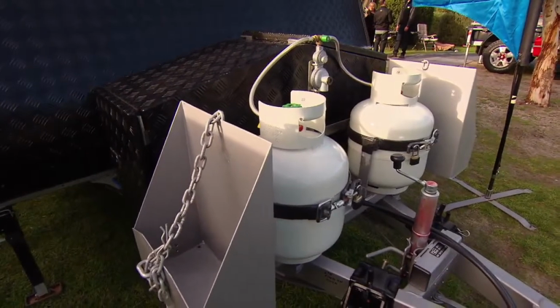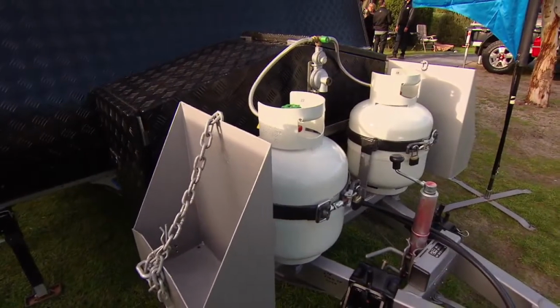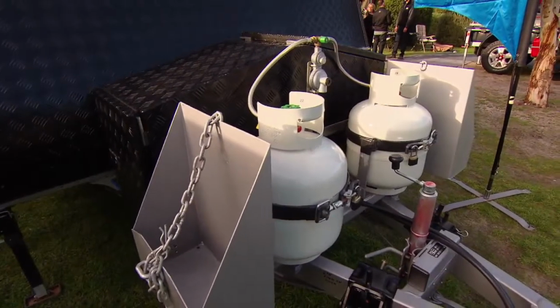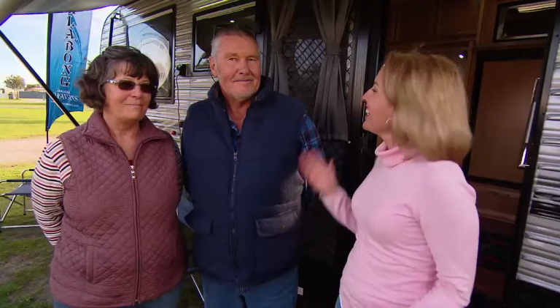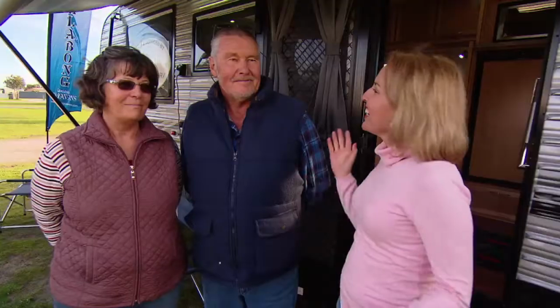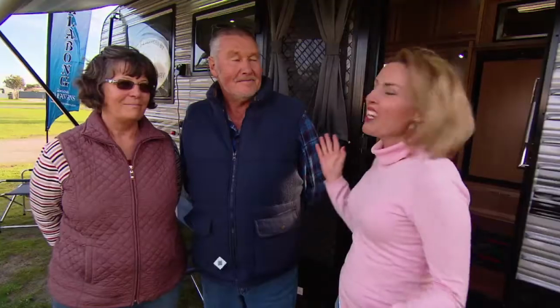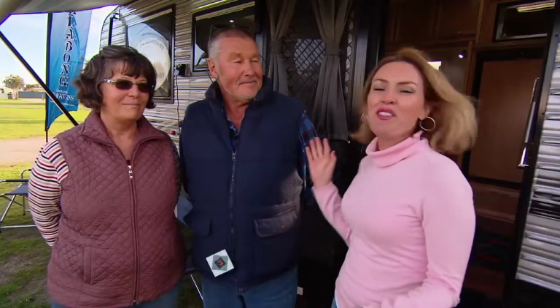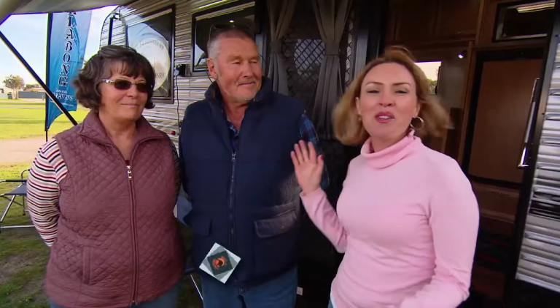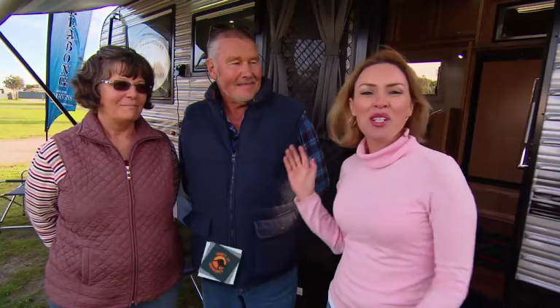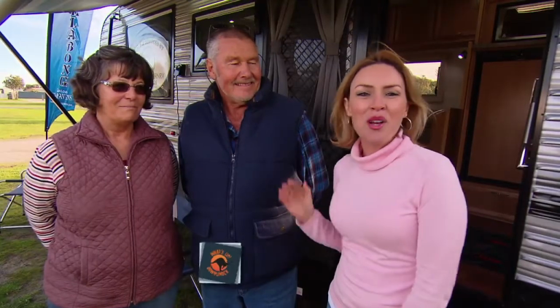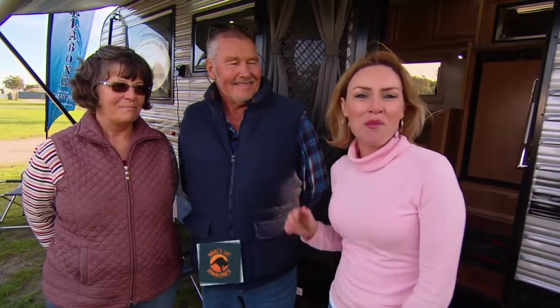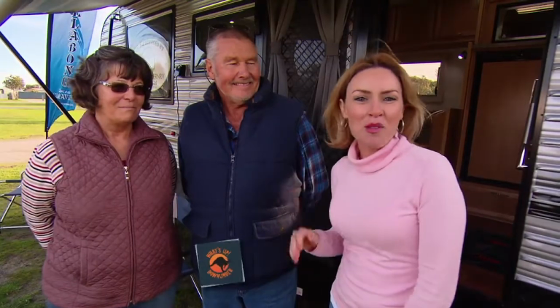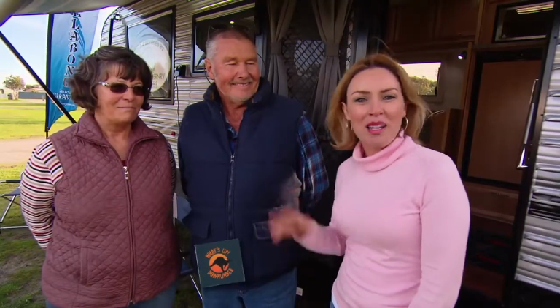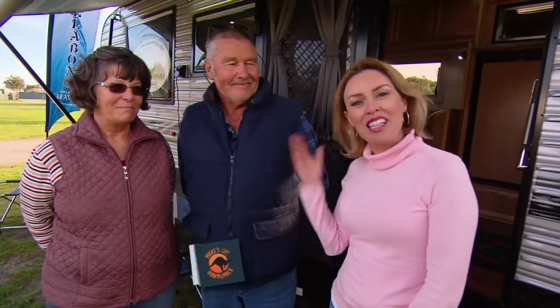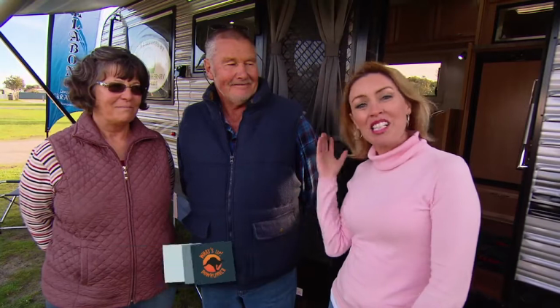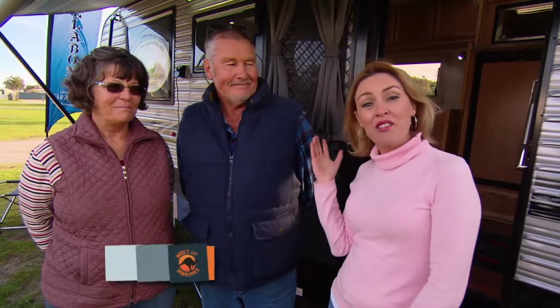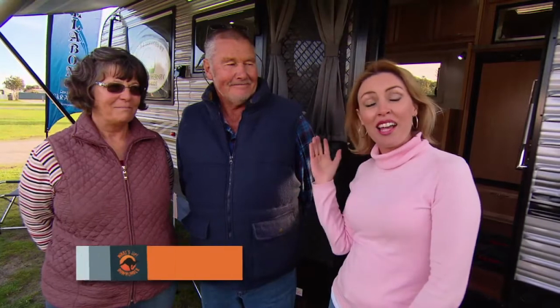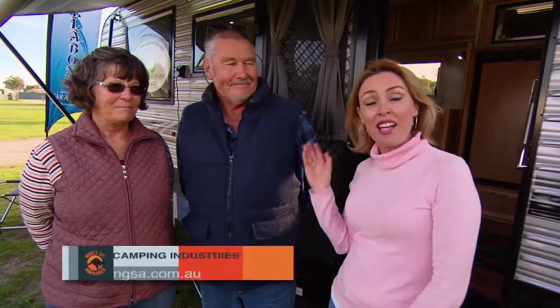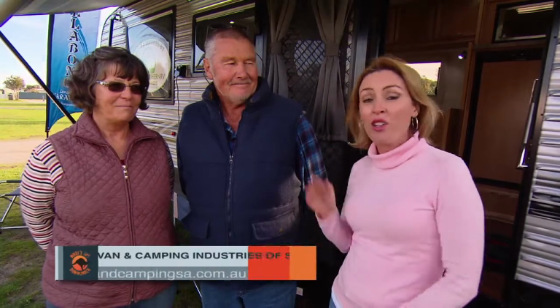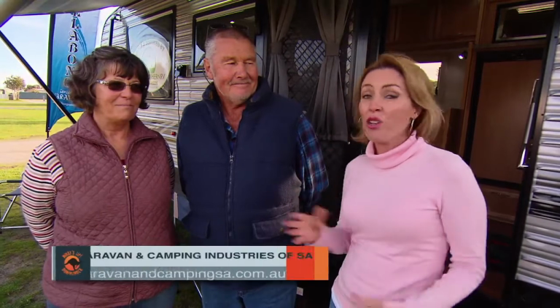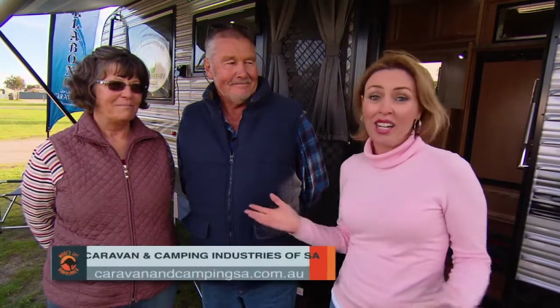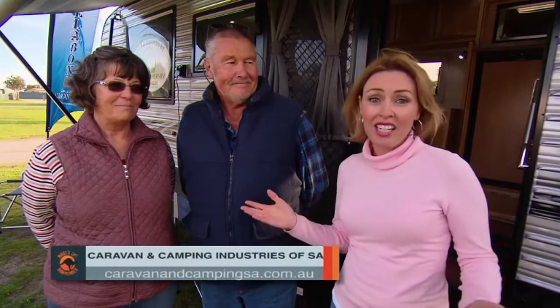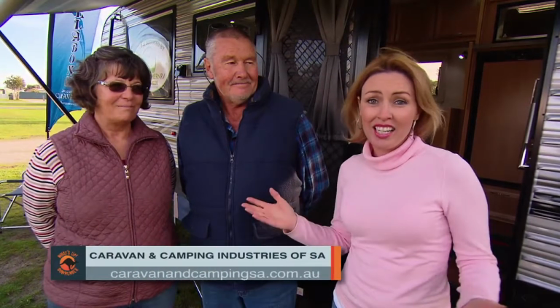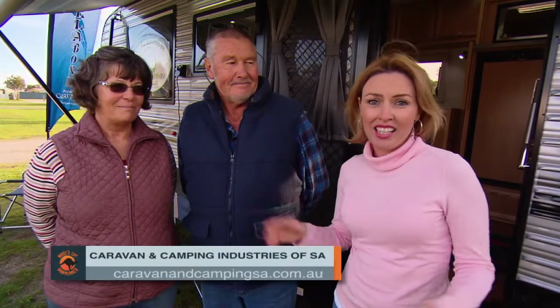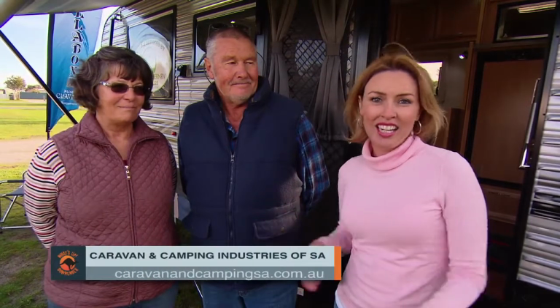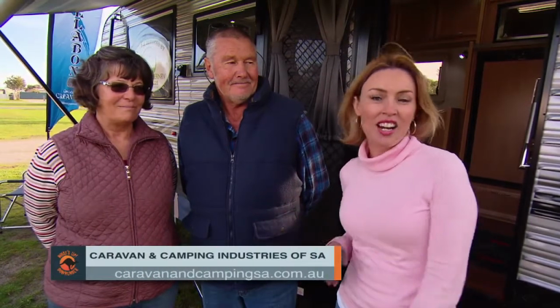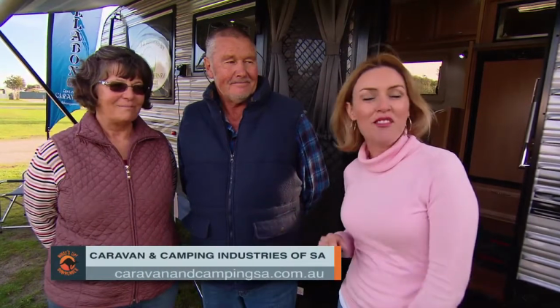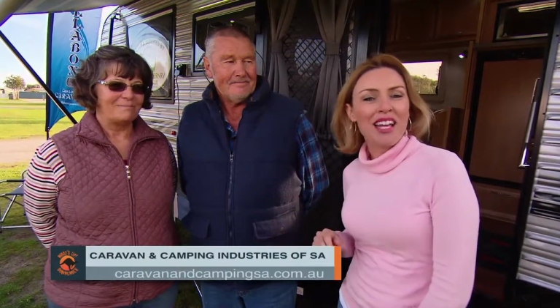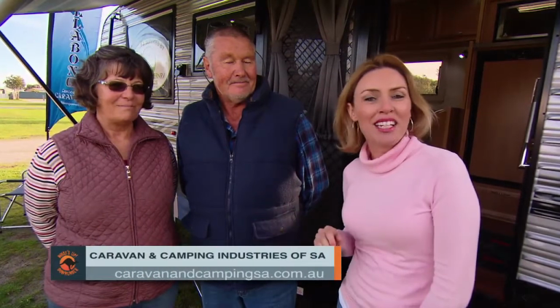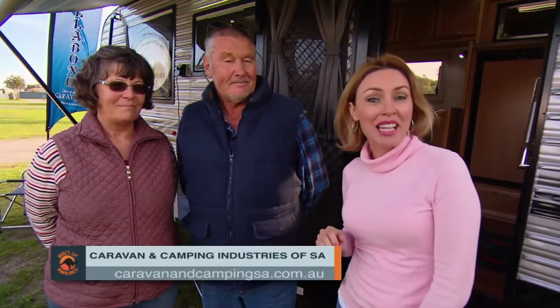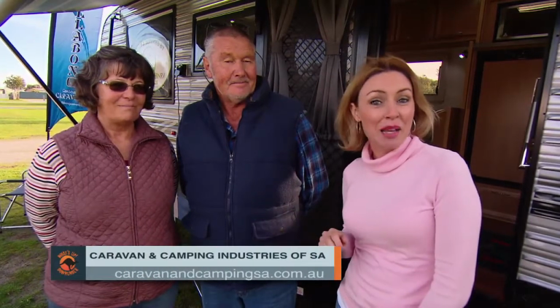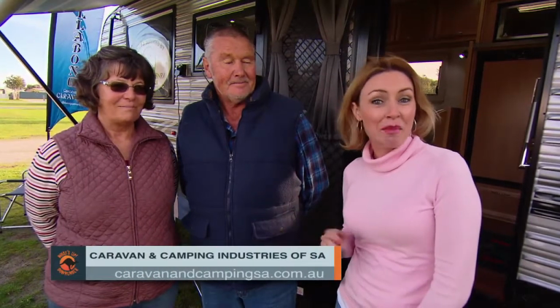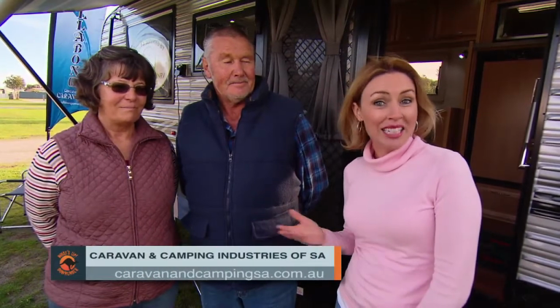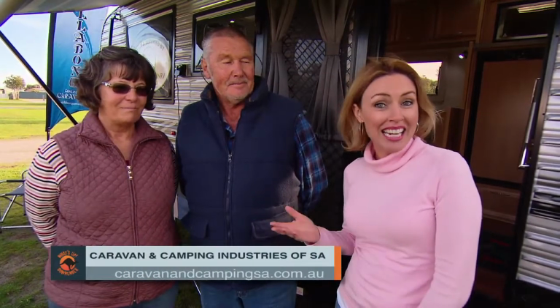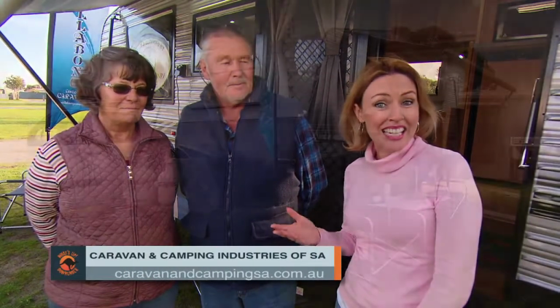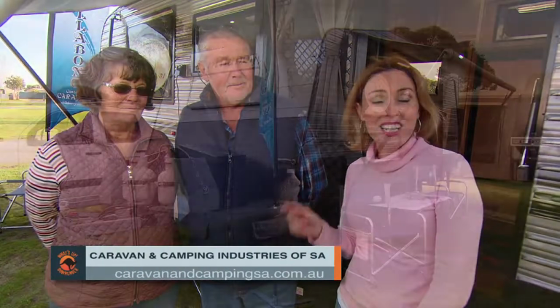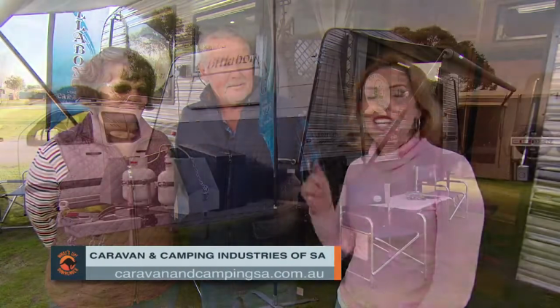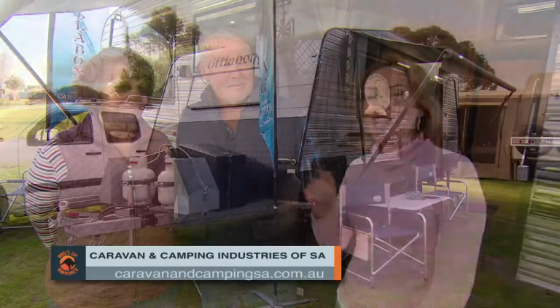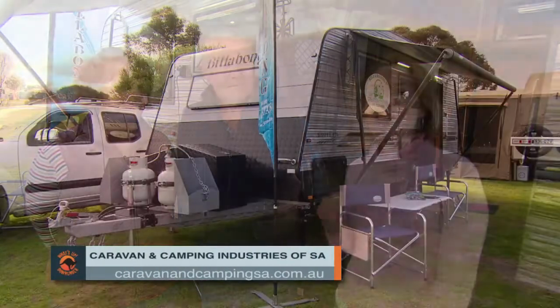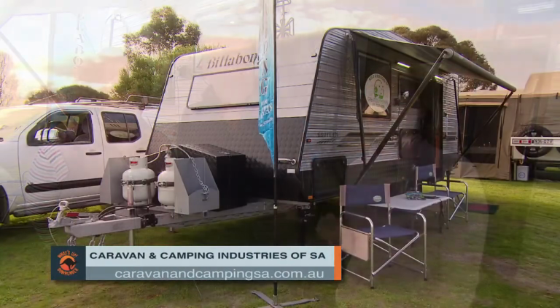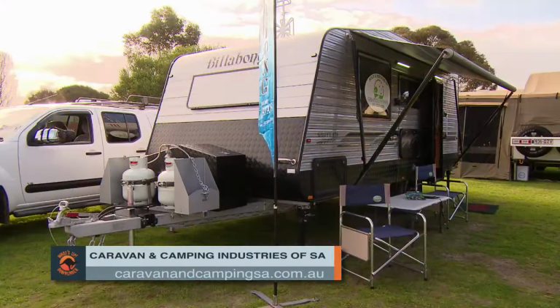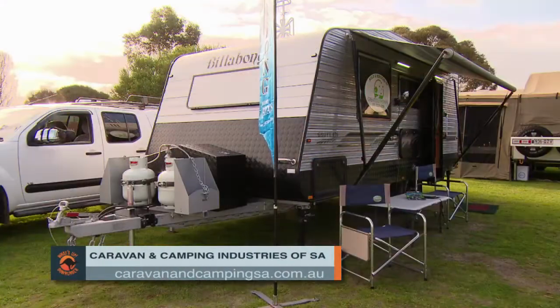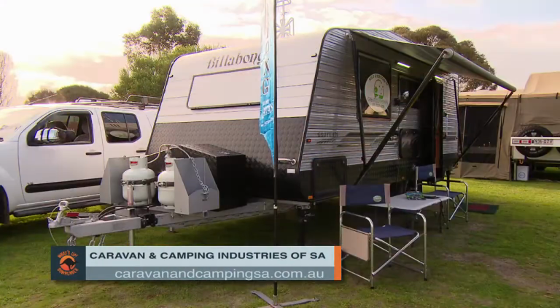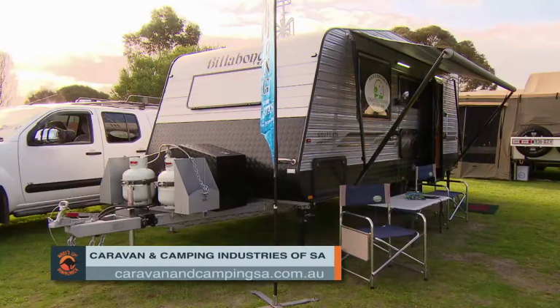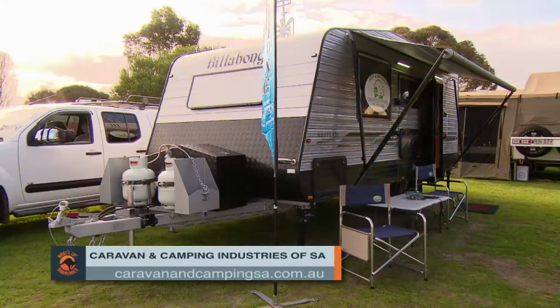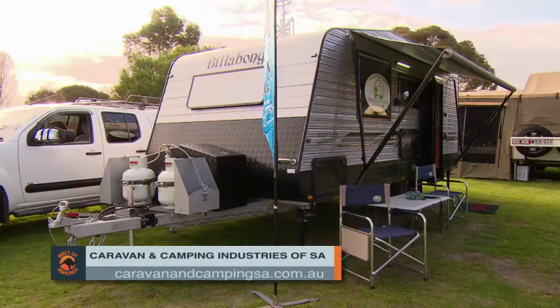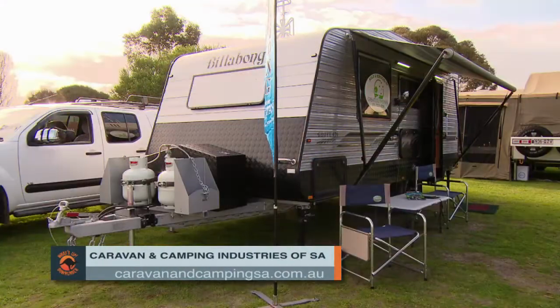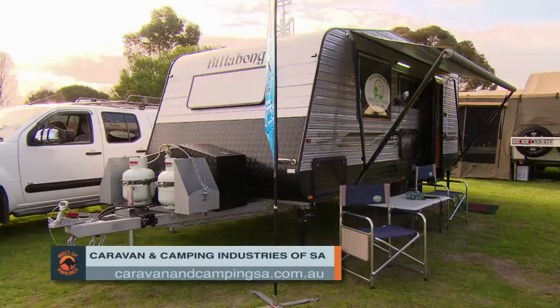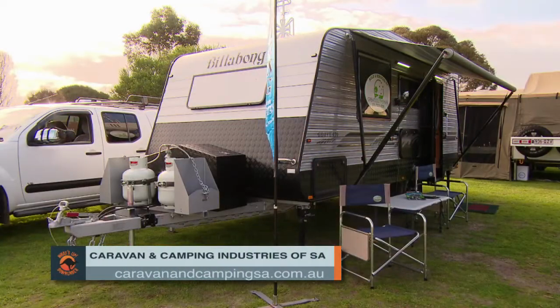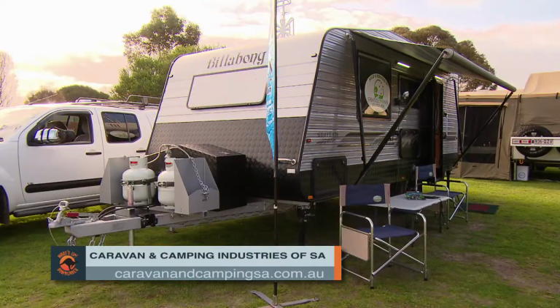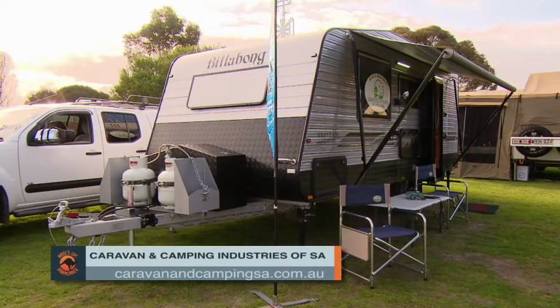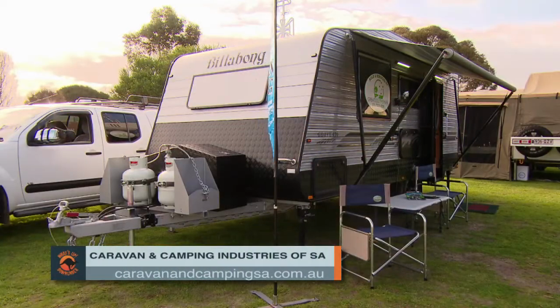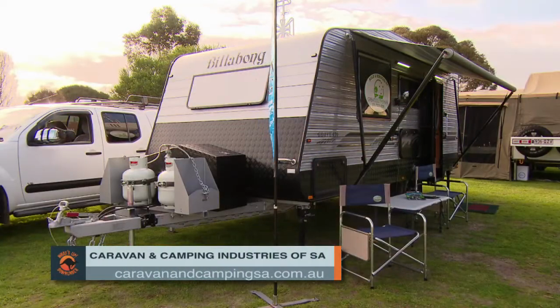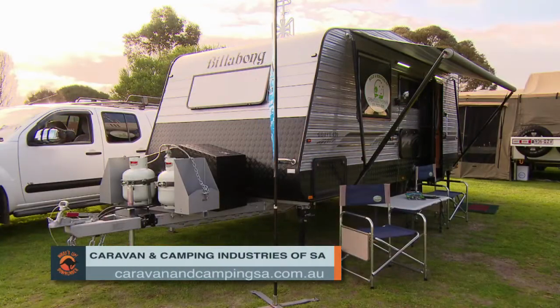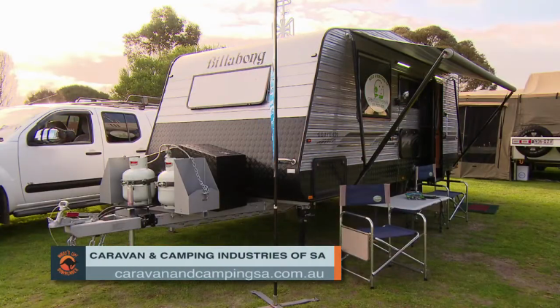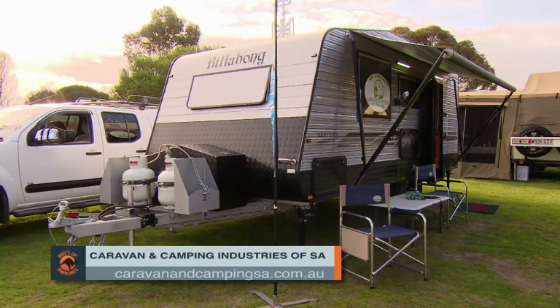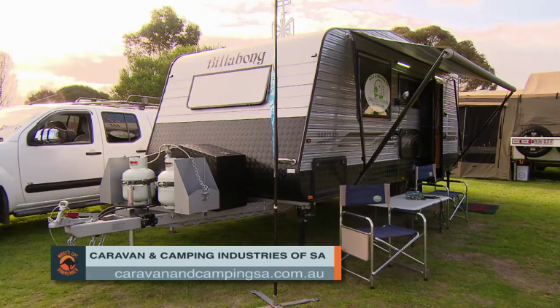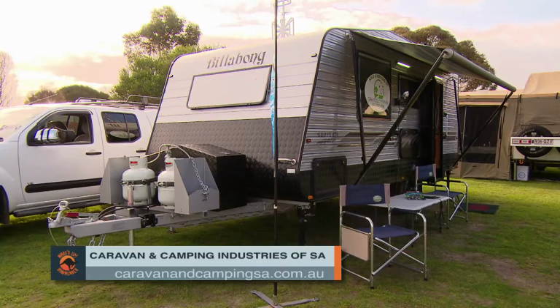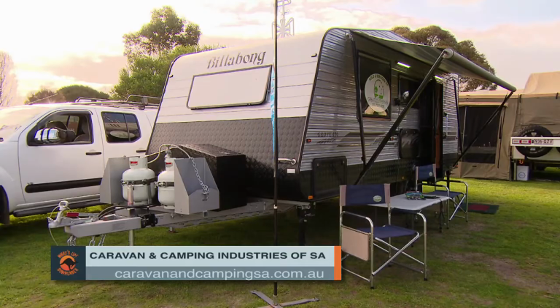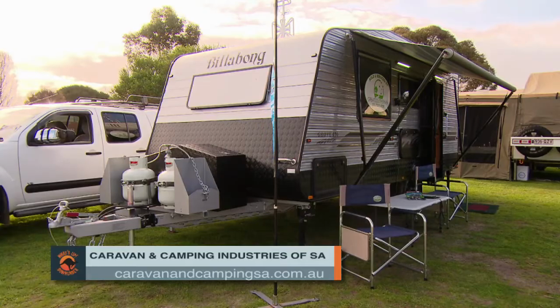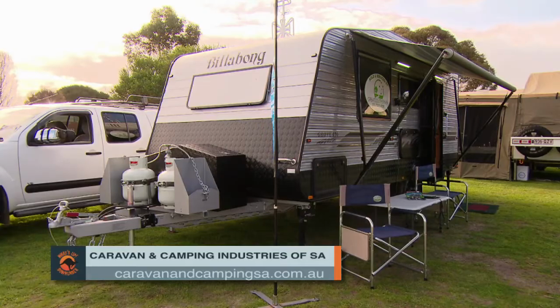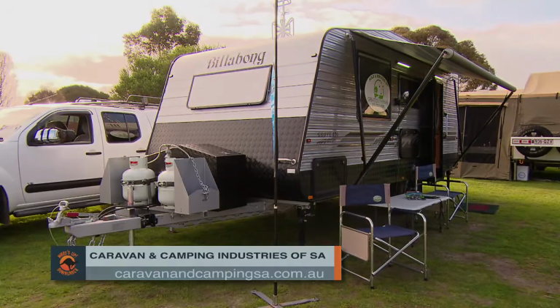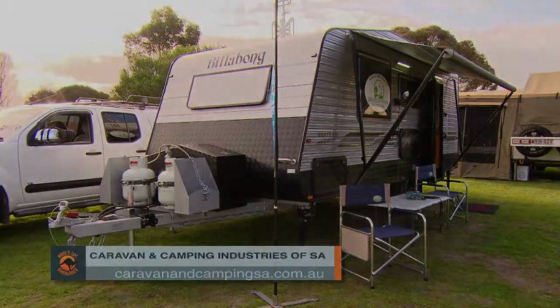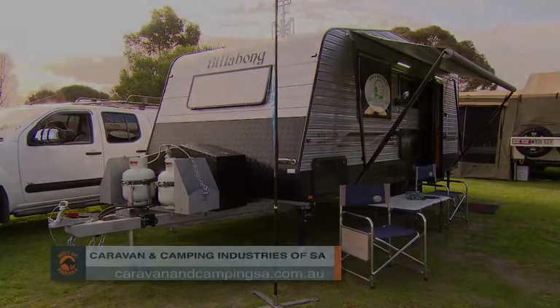They have. If you want to know more about this van or any other caravan and camping need, log on to caravanandcampingsa.com.au.